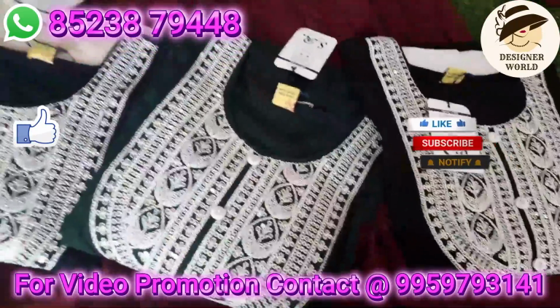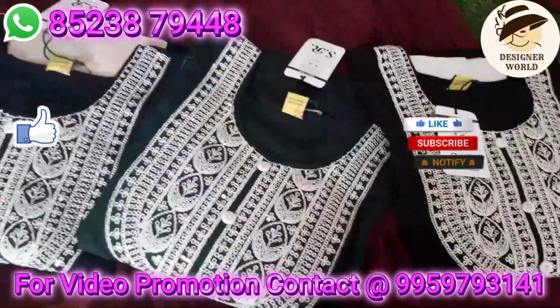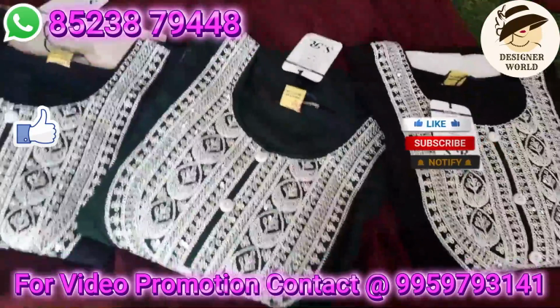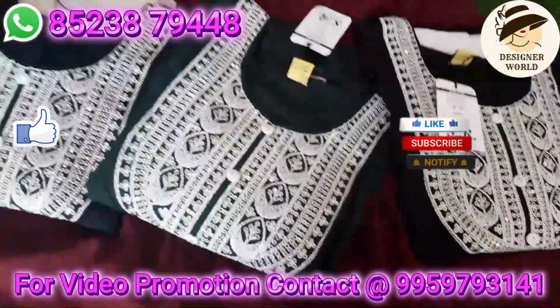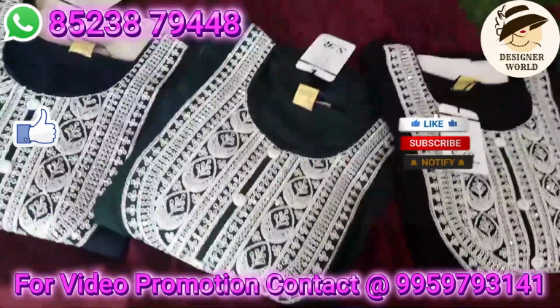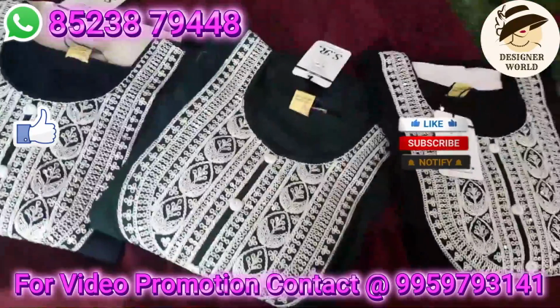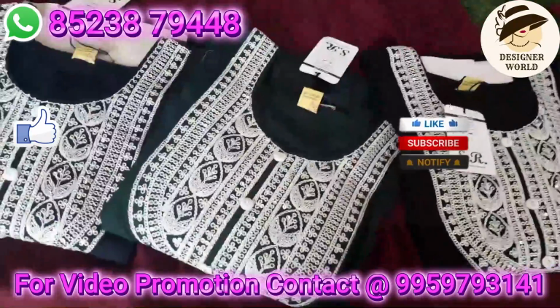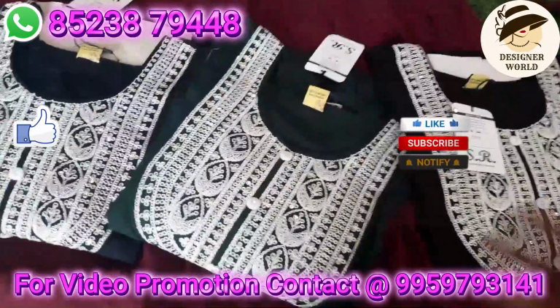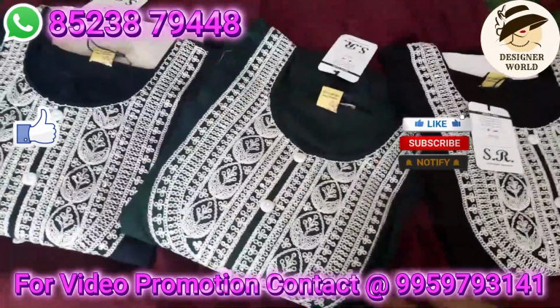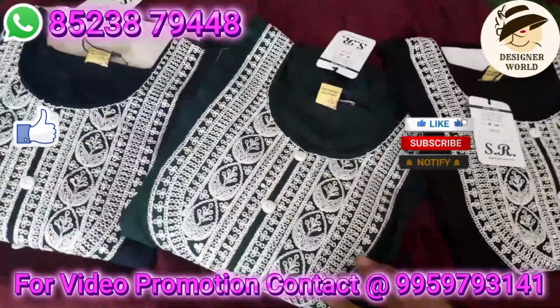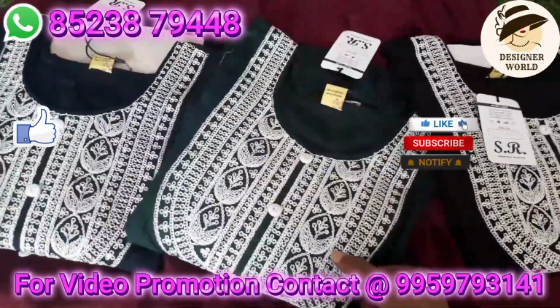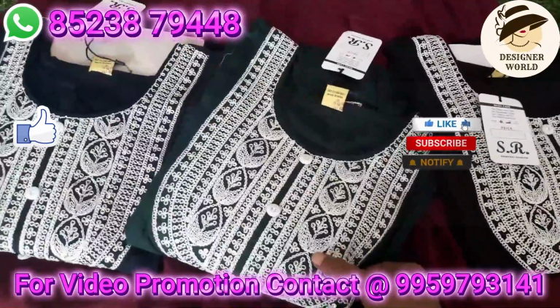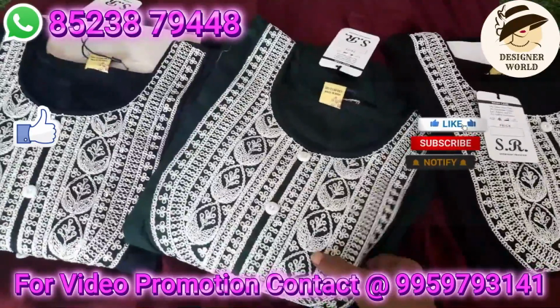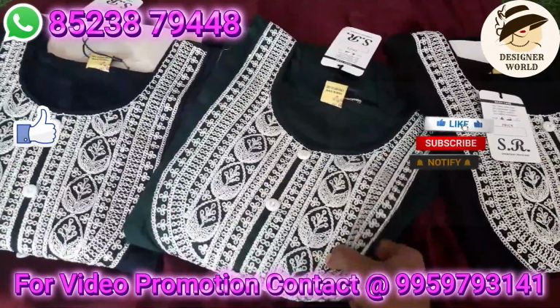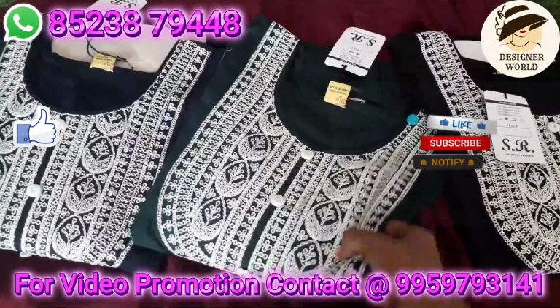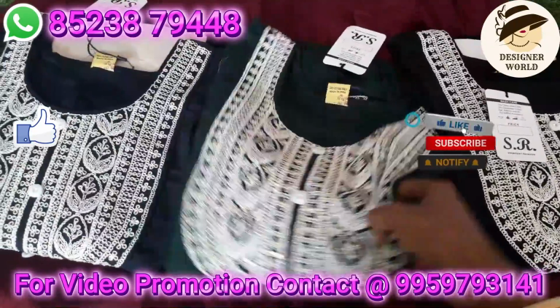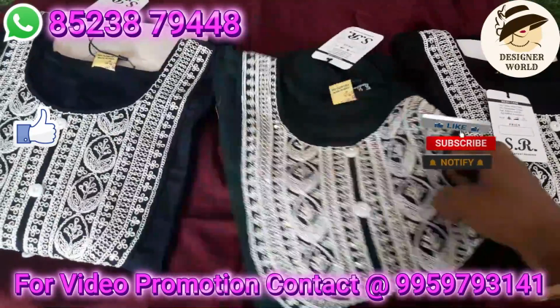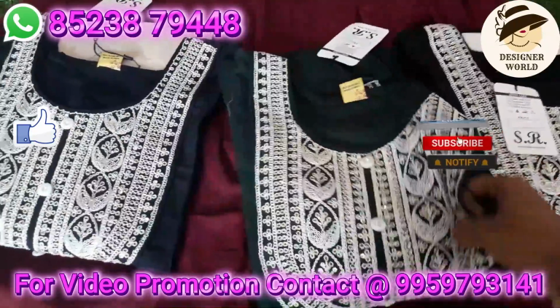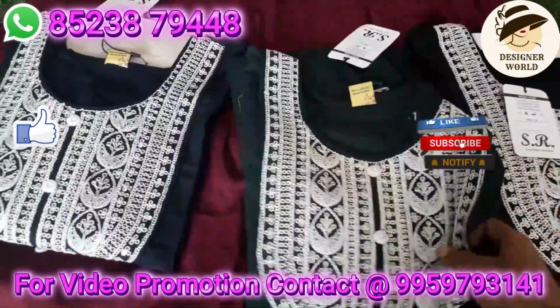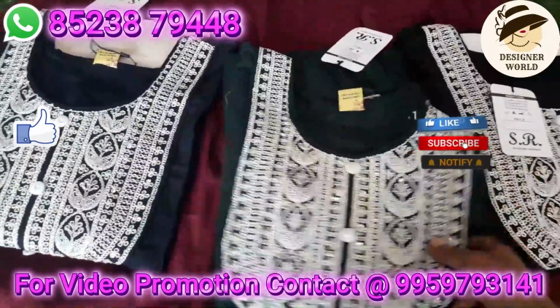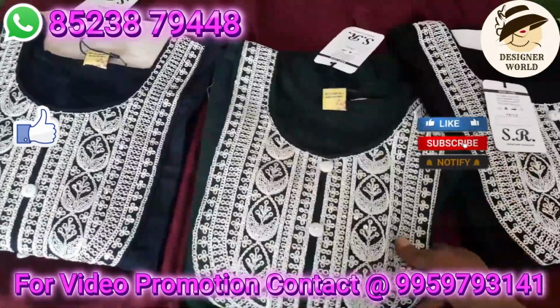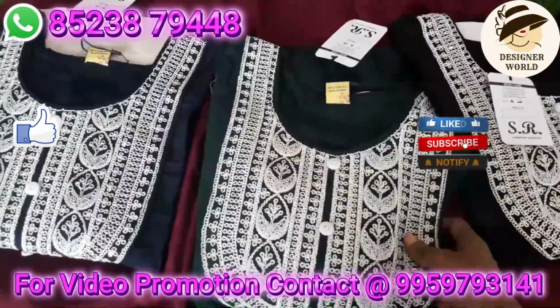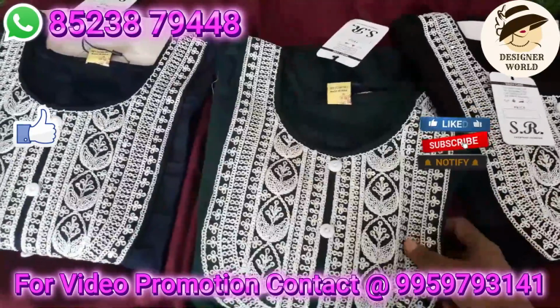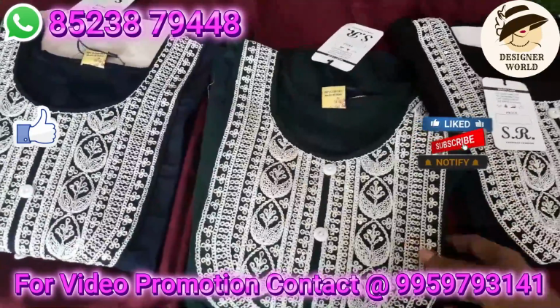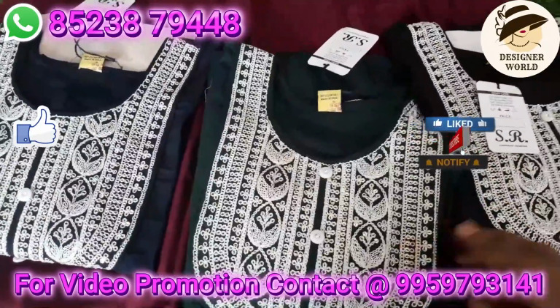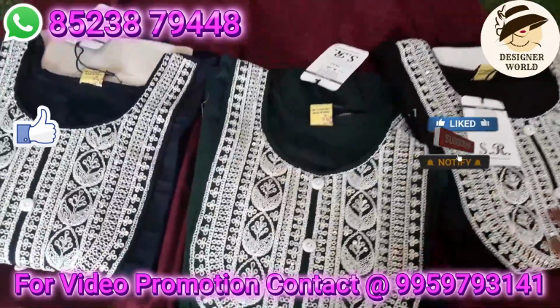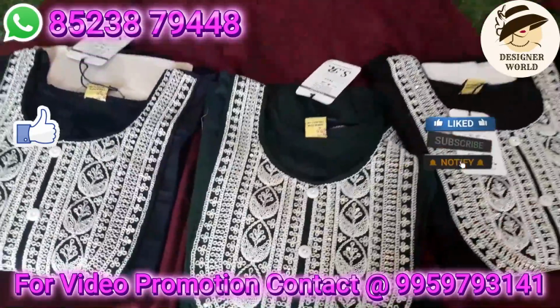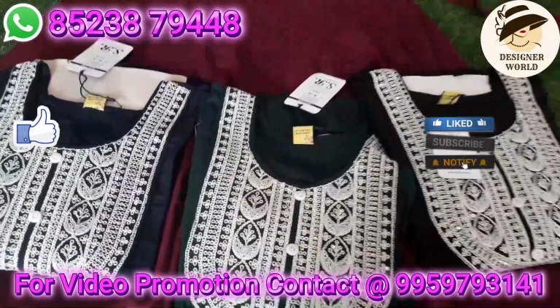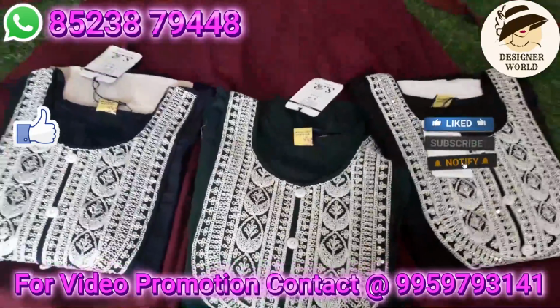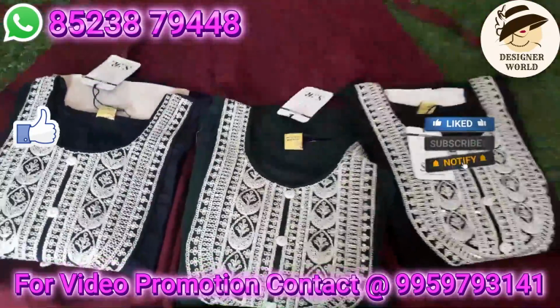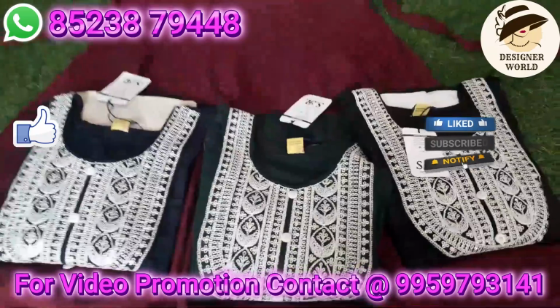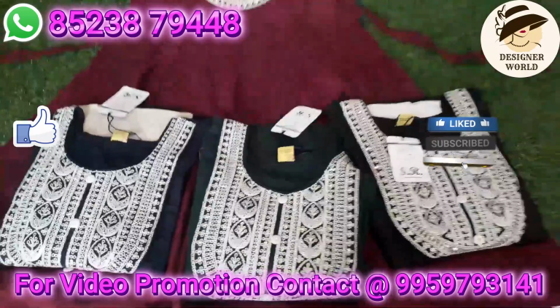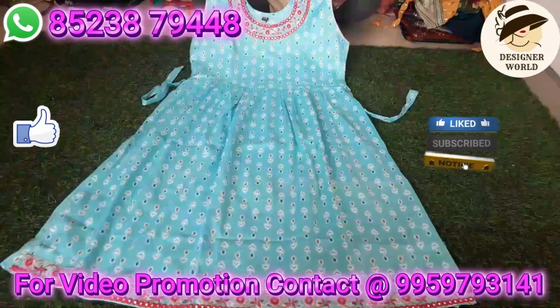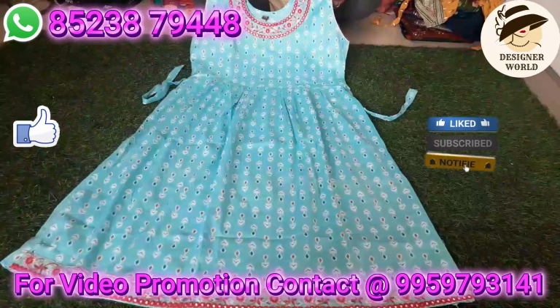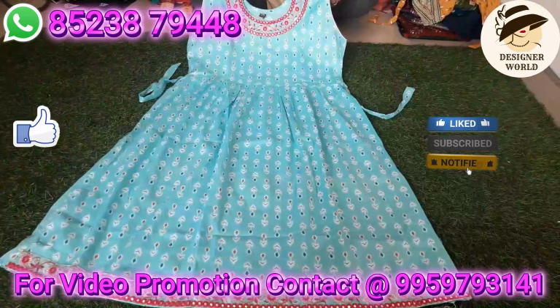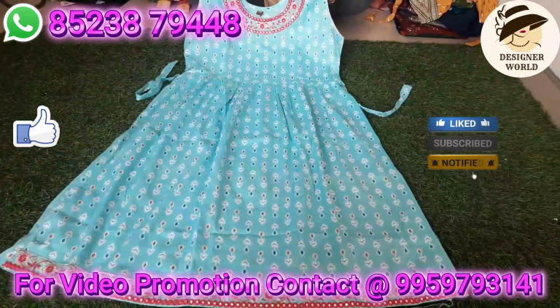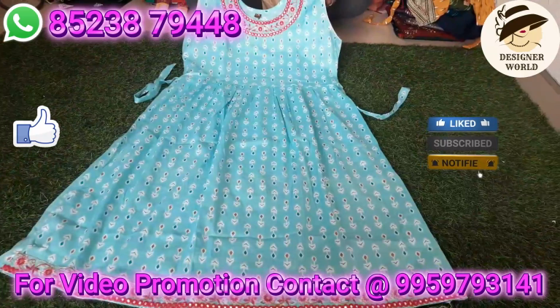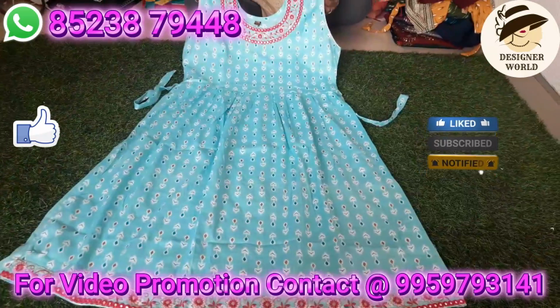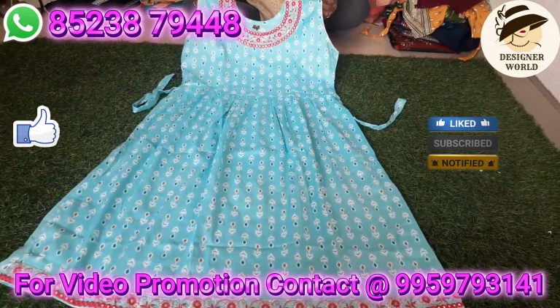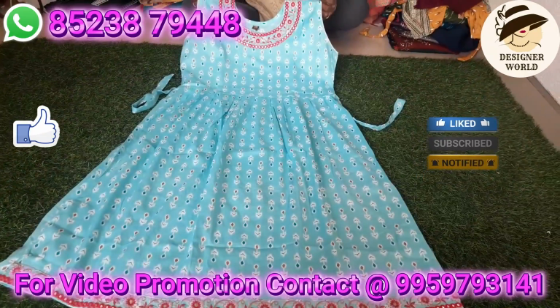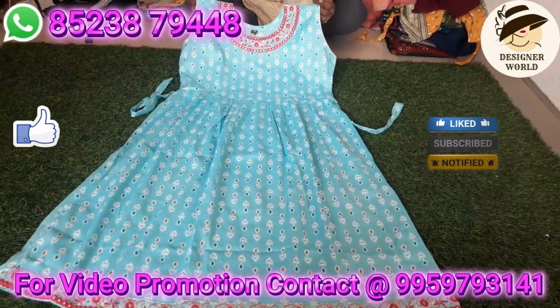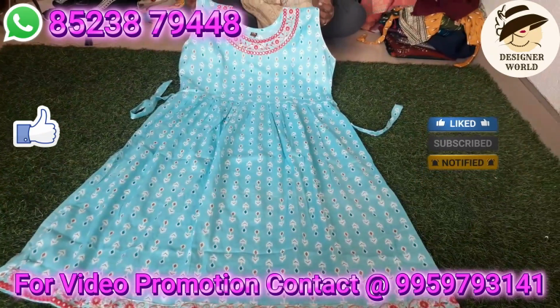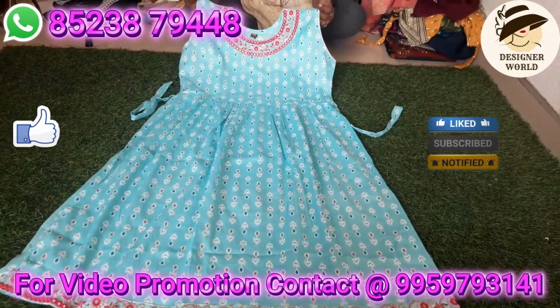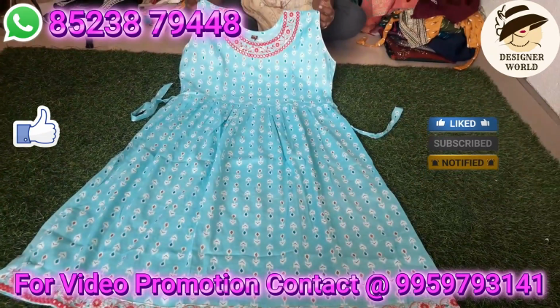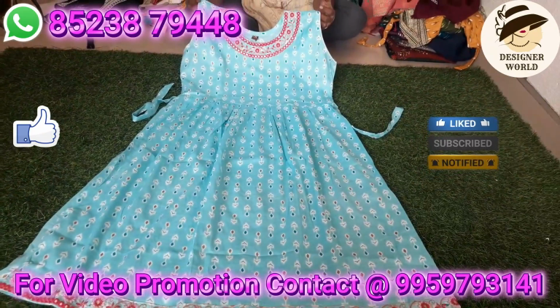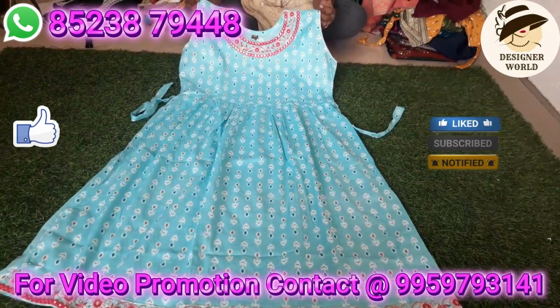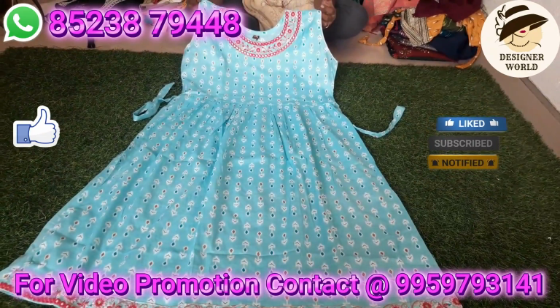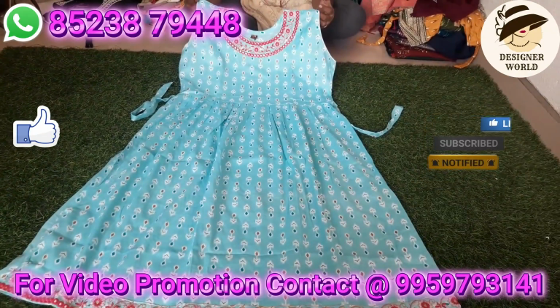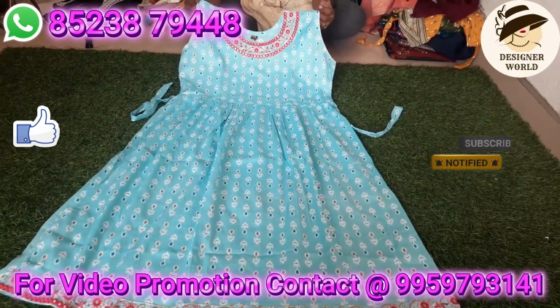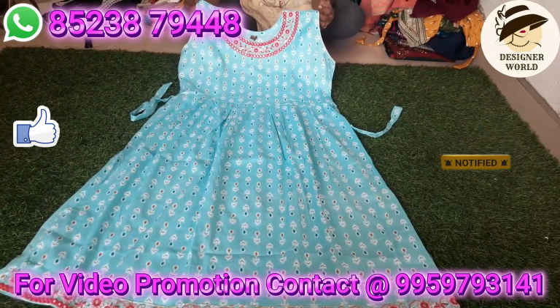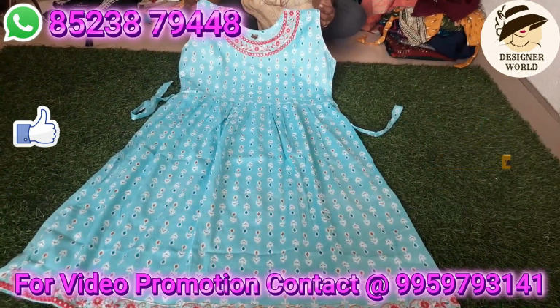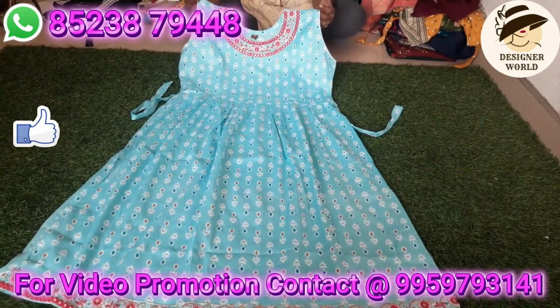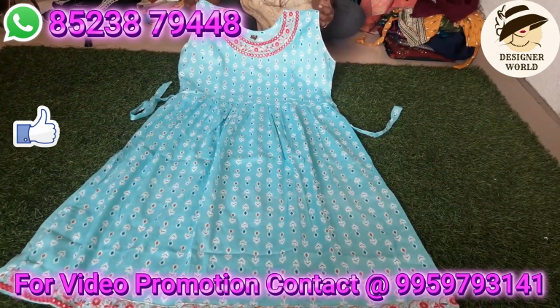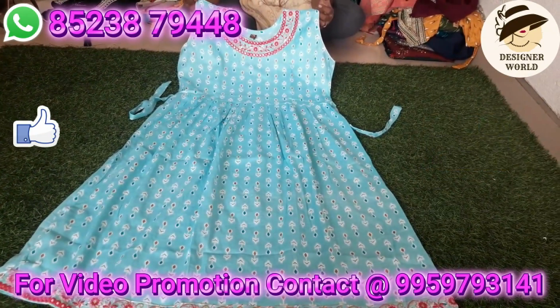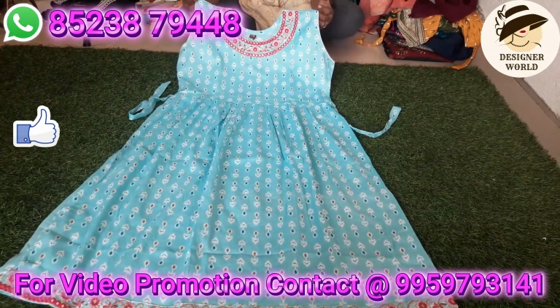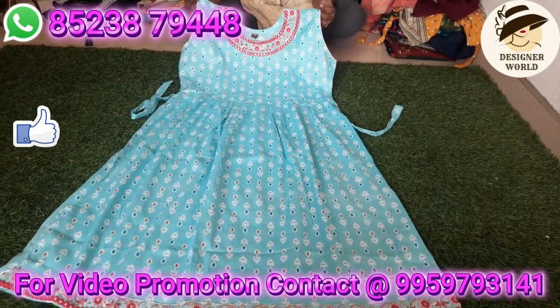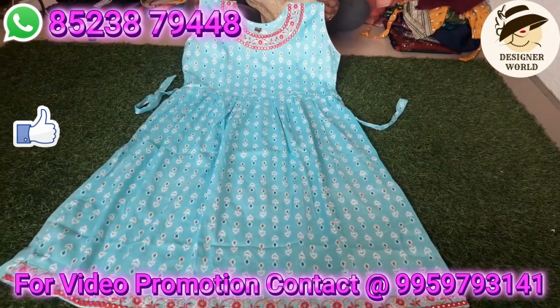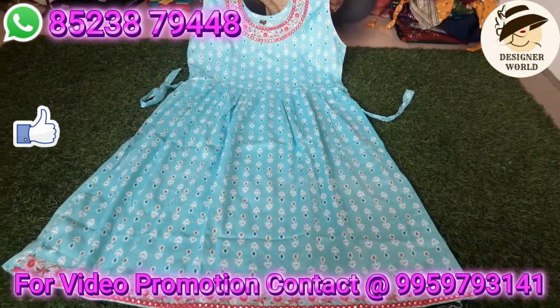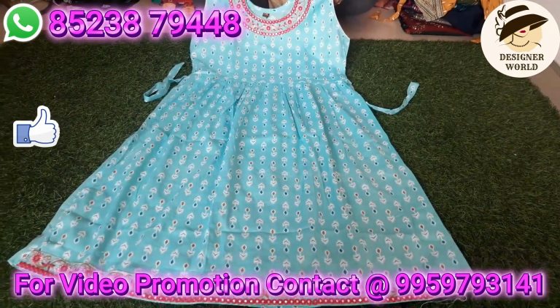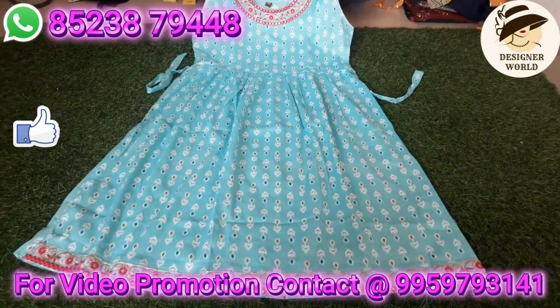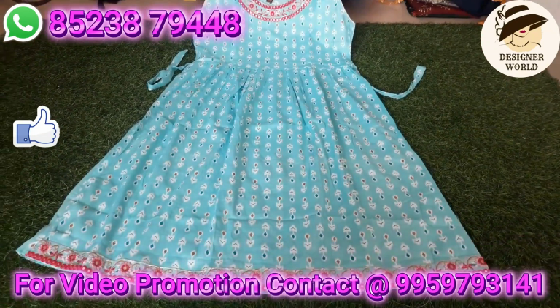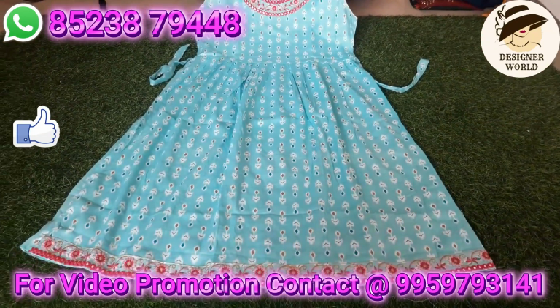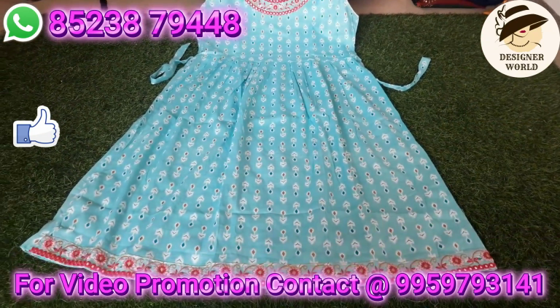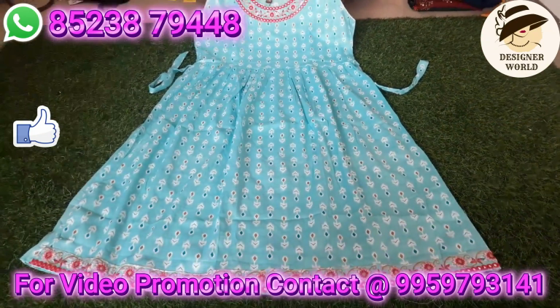Share the screen and paste the picture on WhatsApp. If you have a picture, you will be able to check availability and place your order.